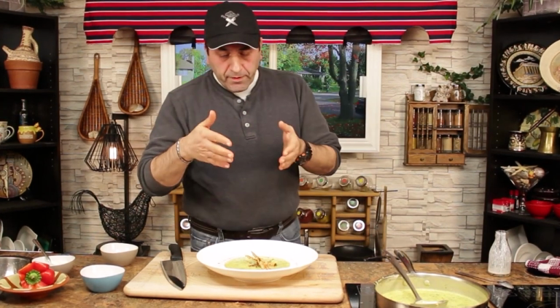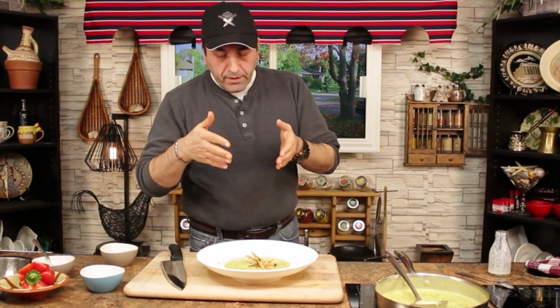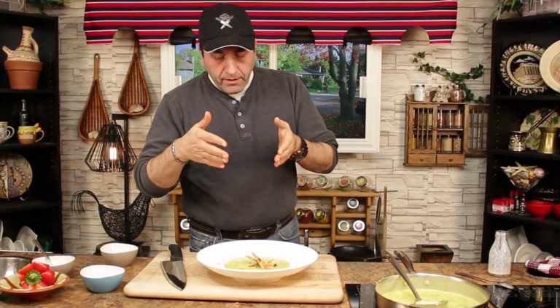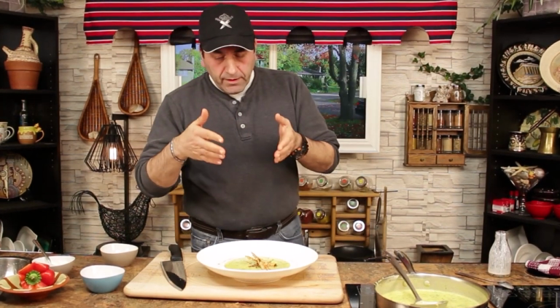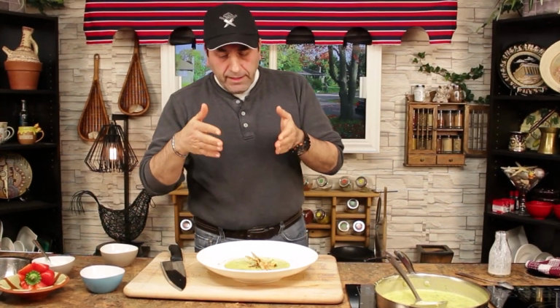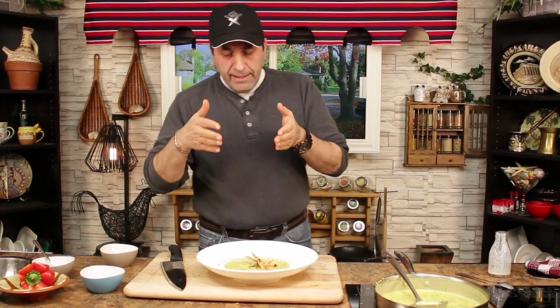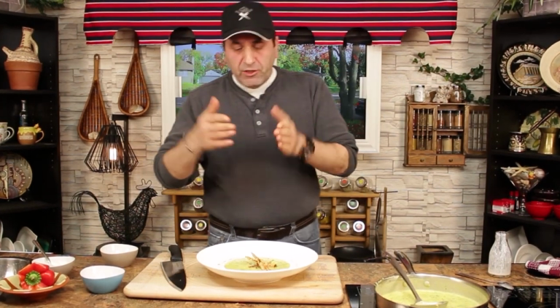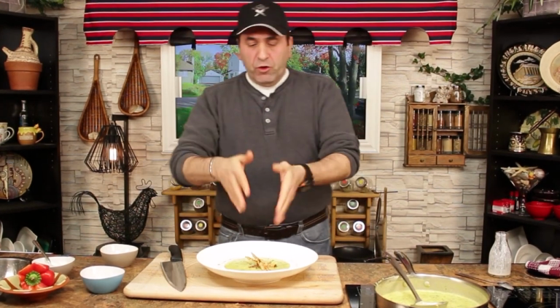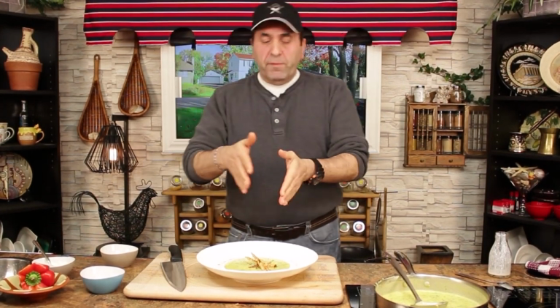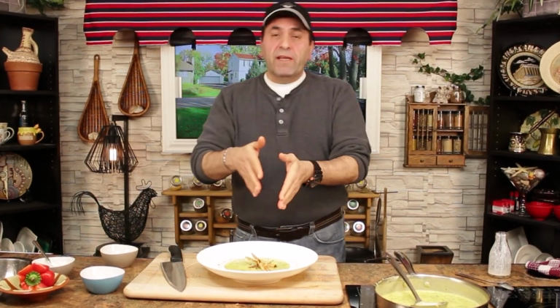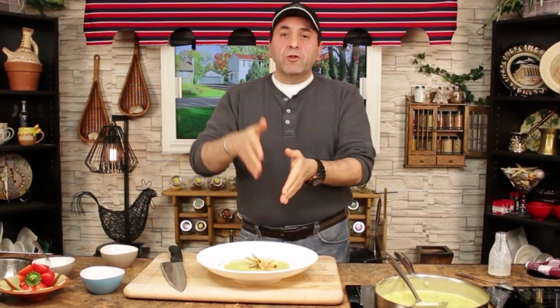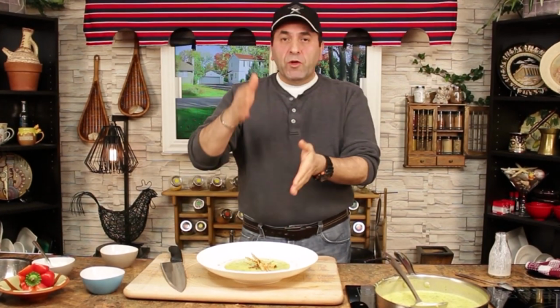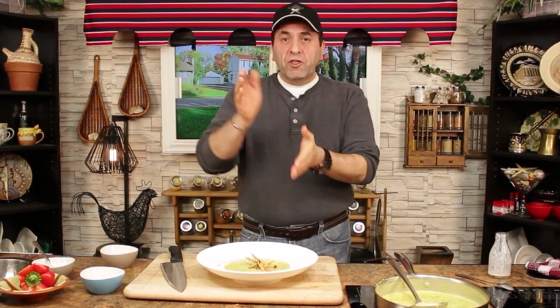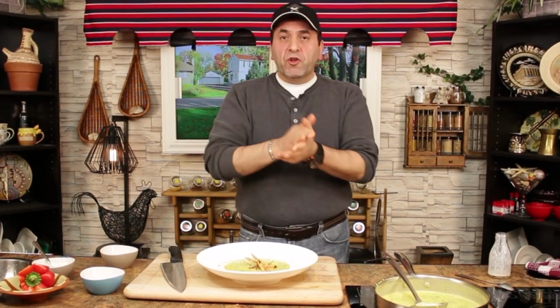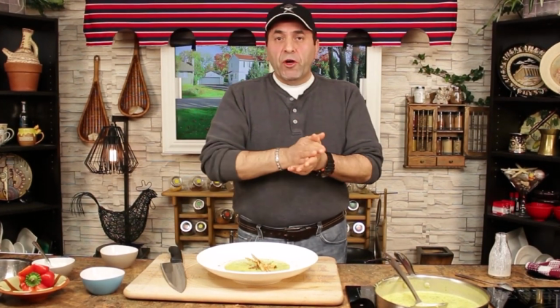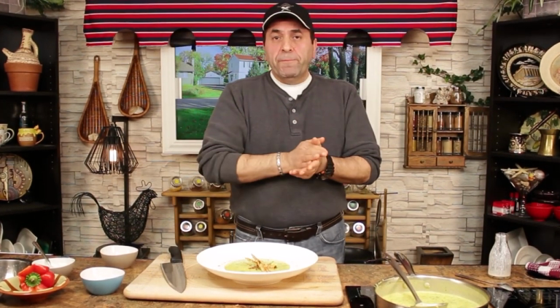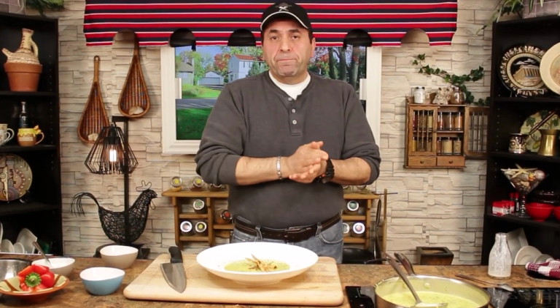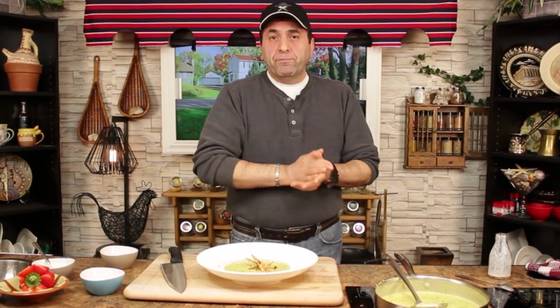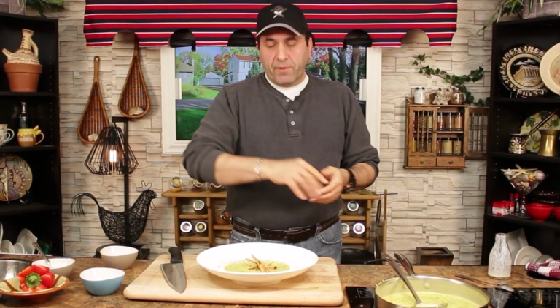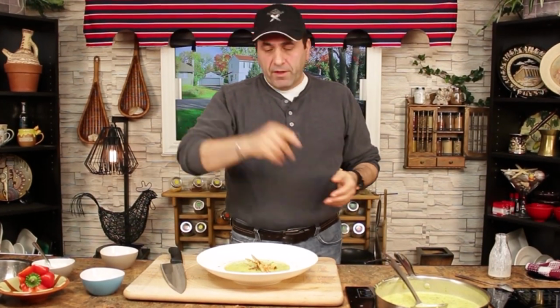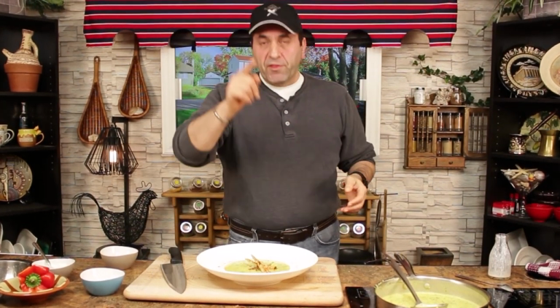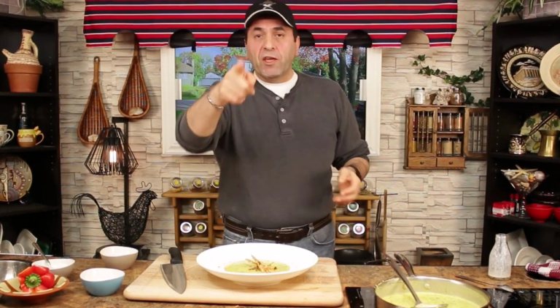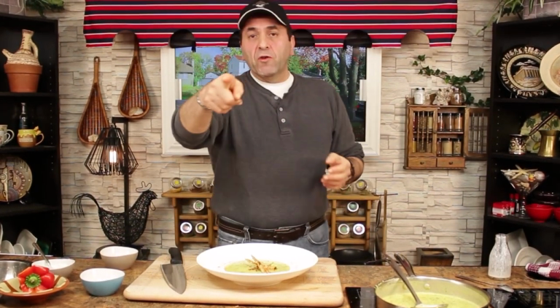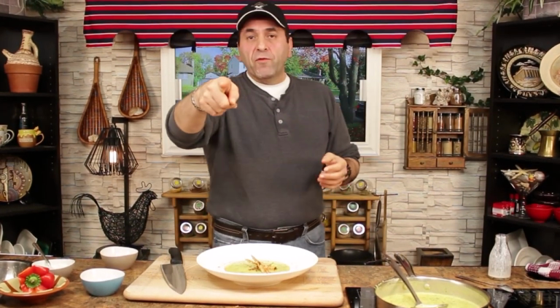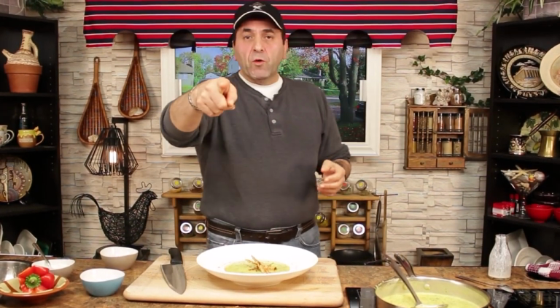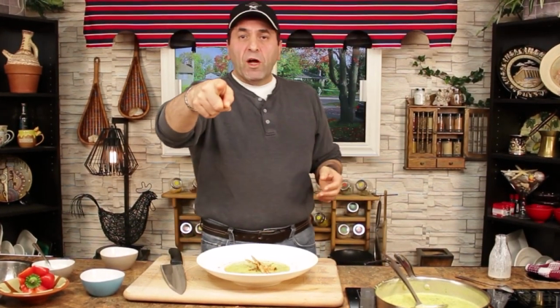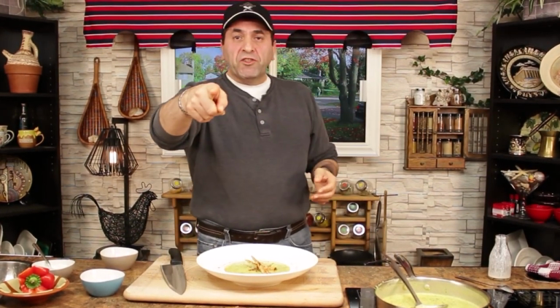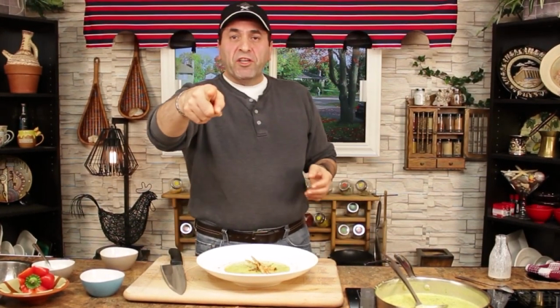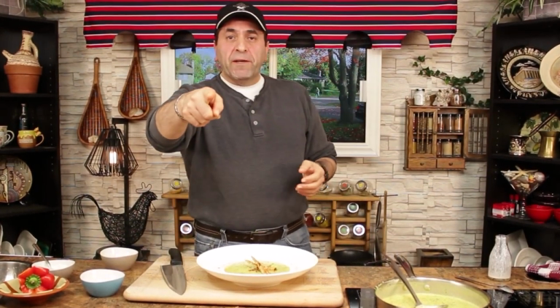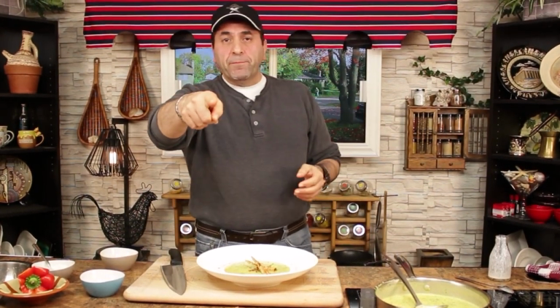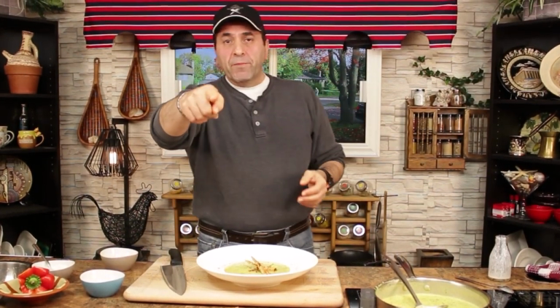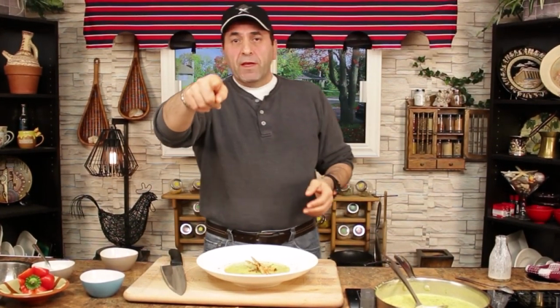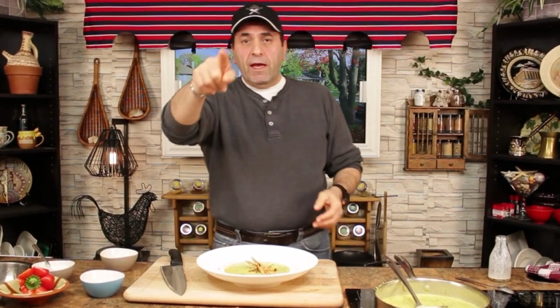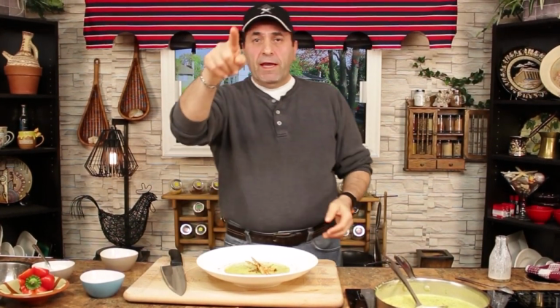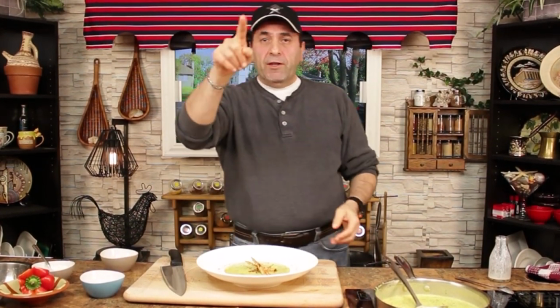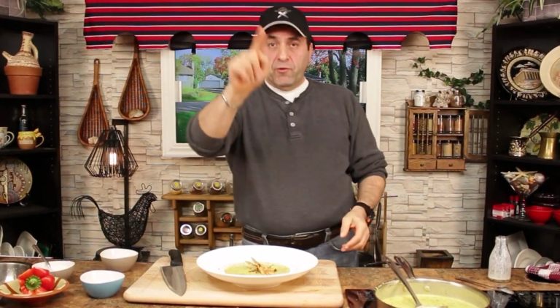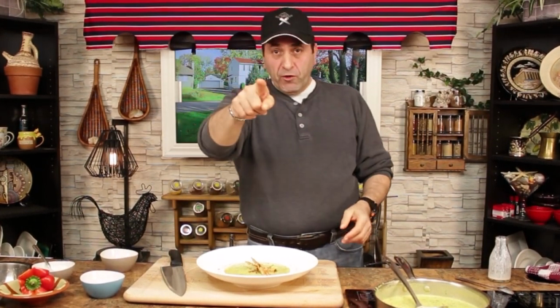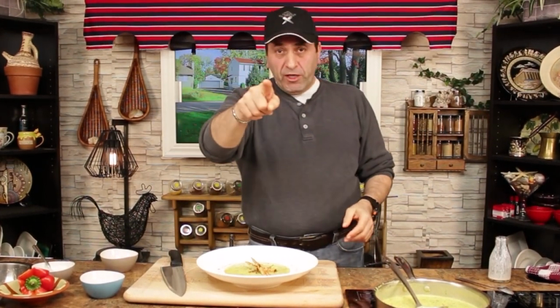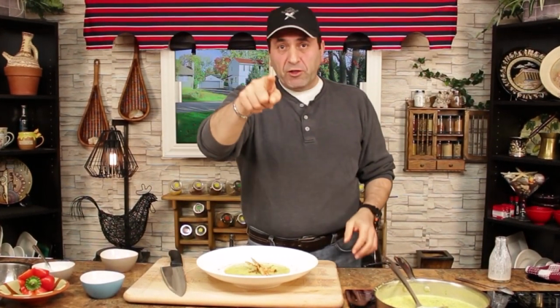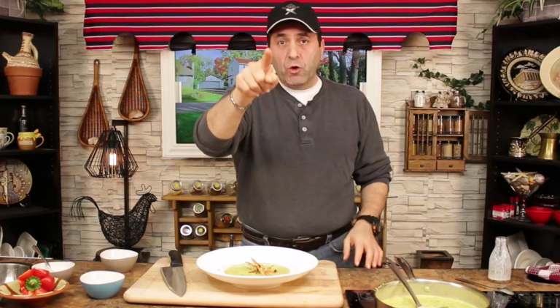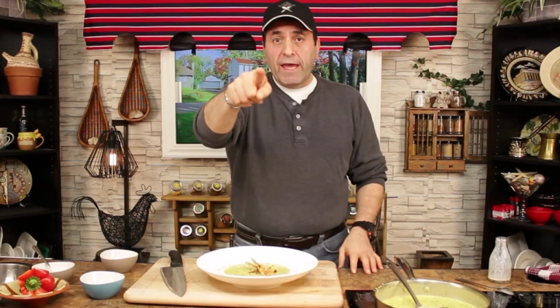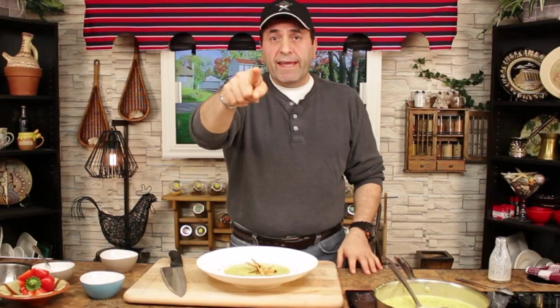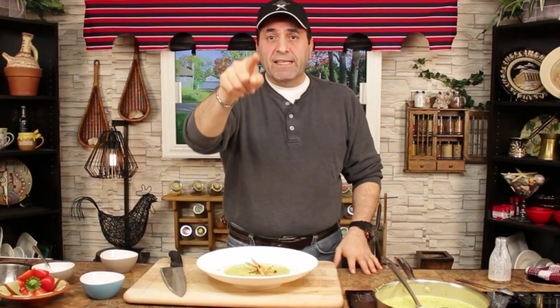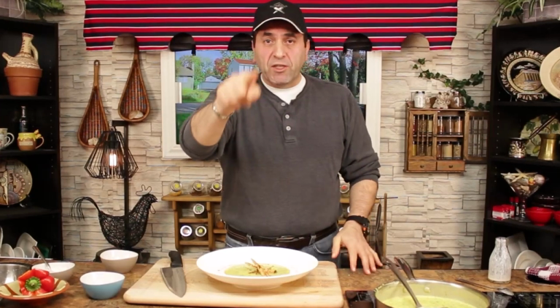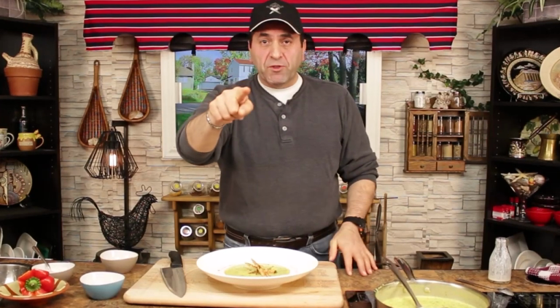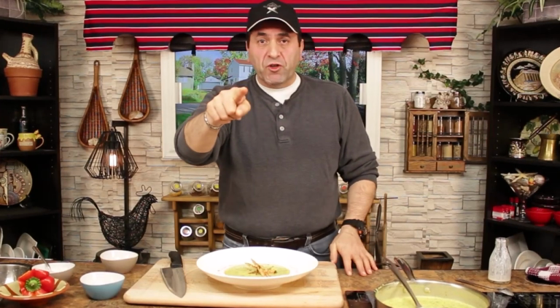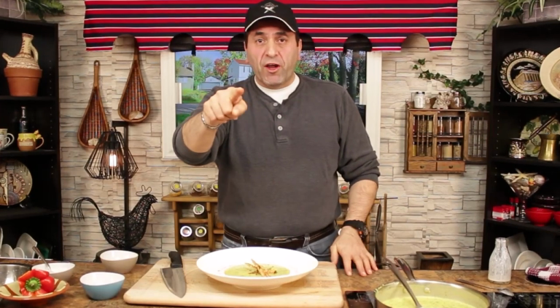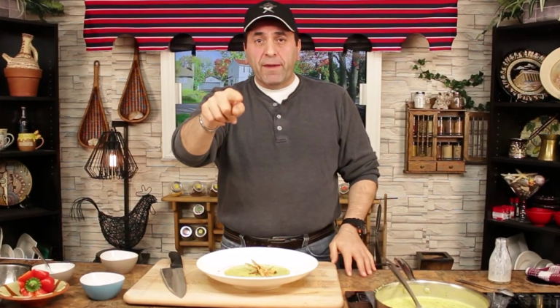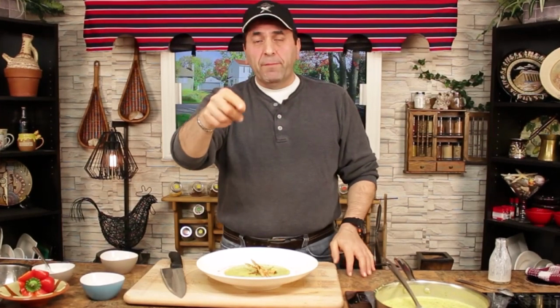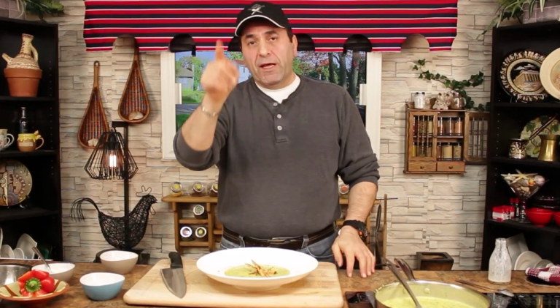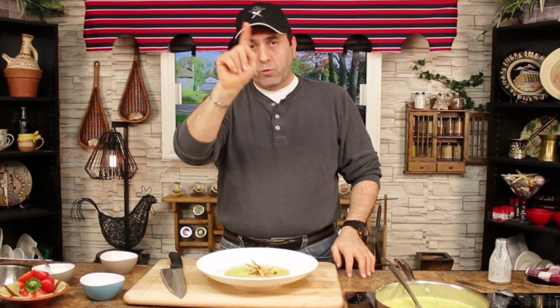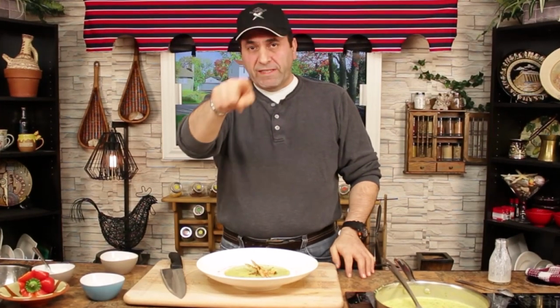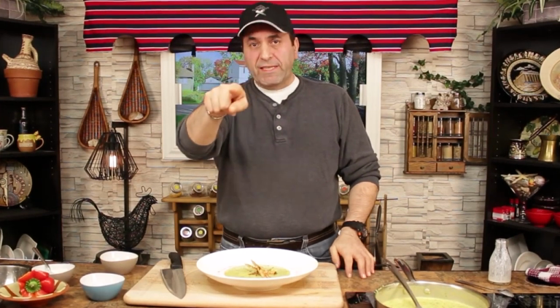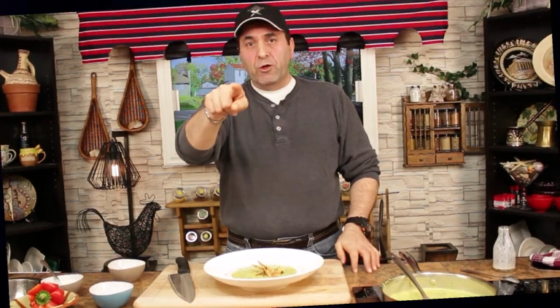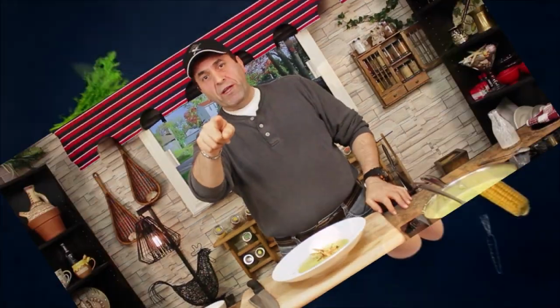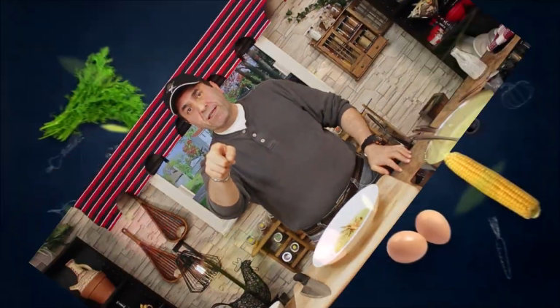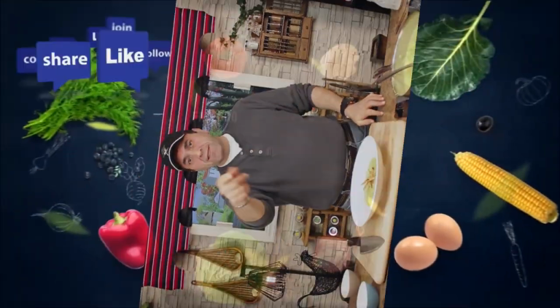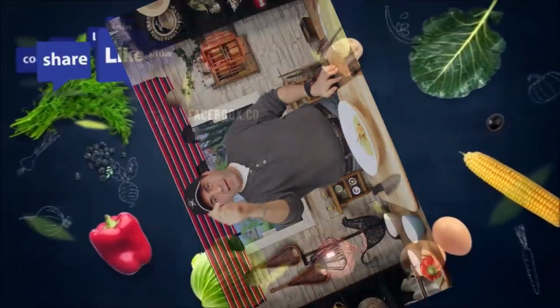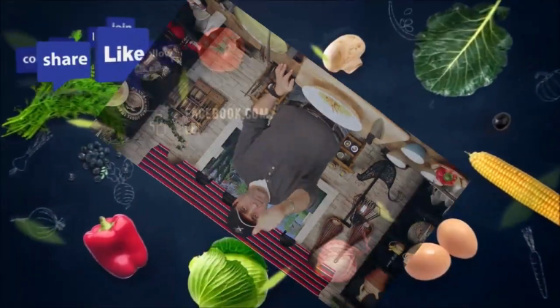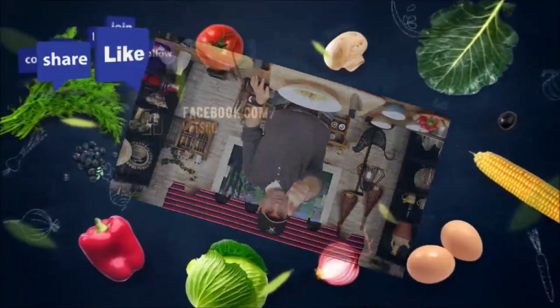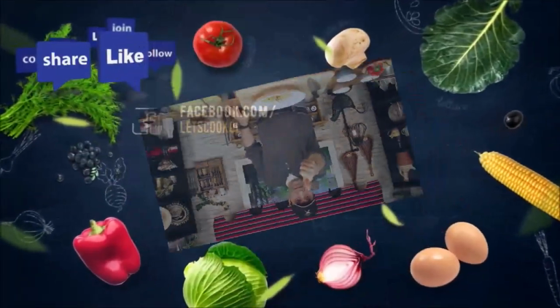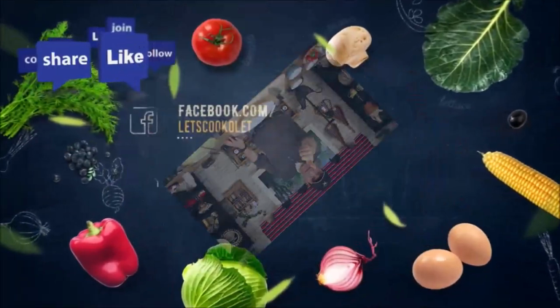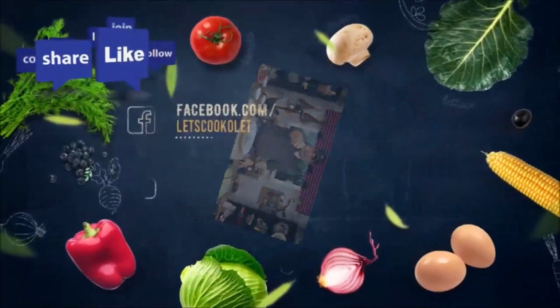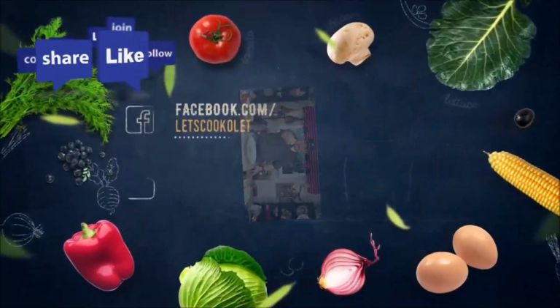It's your meal to enjoy. Thank you for watching, and don't forget to like and subscribe. We'll see you next time — take care!